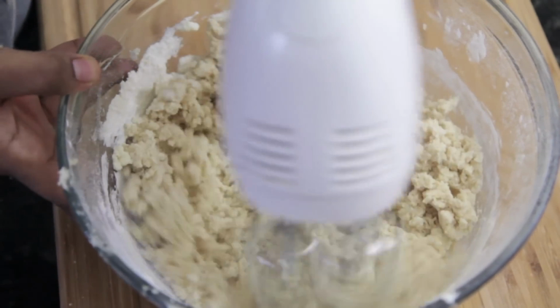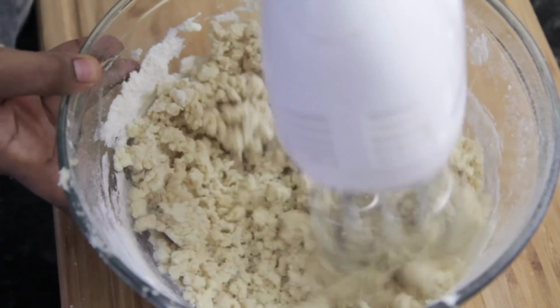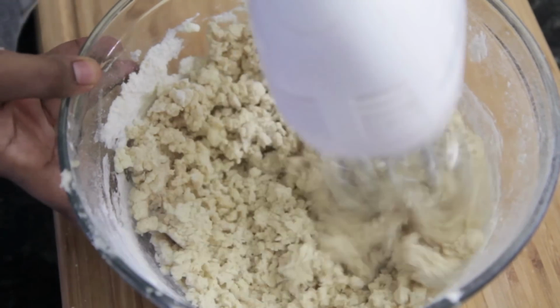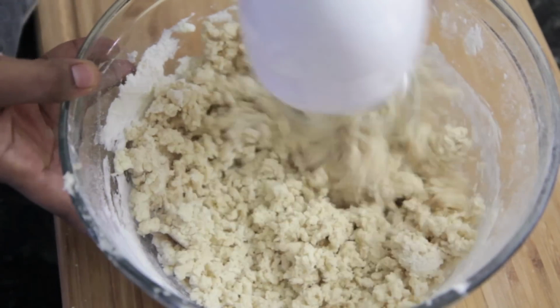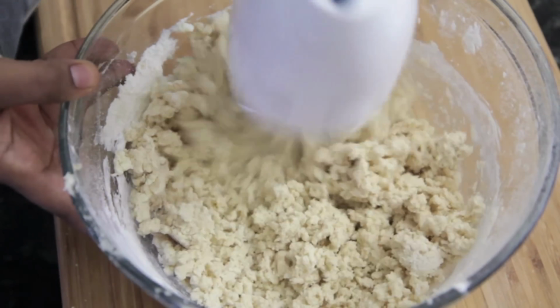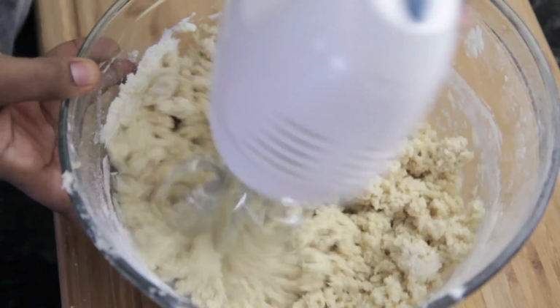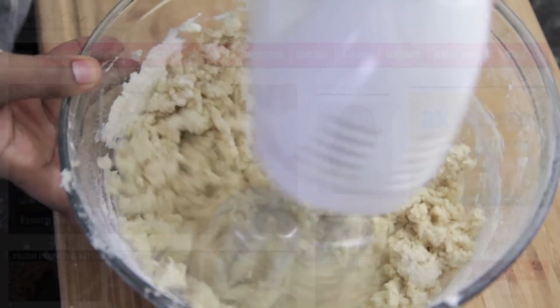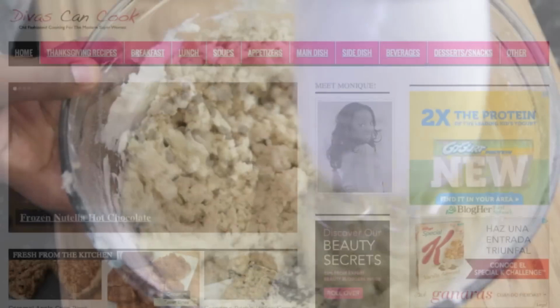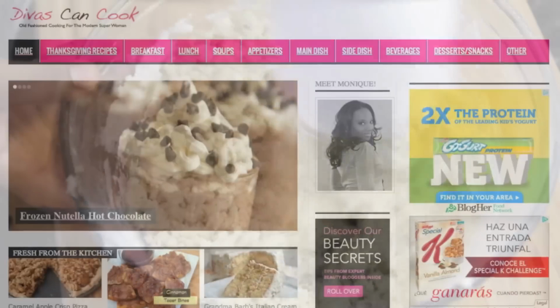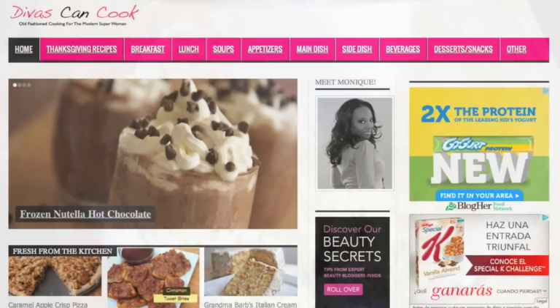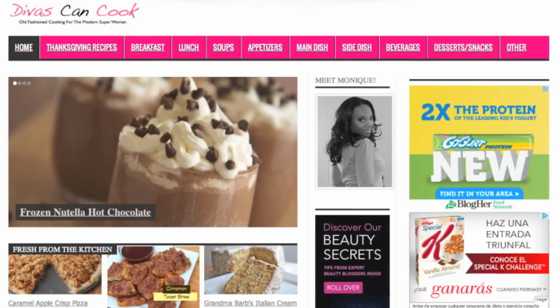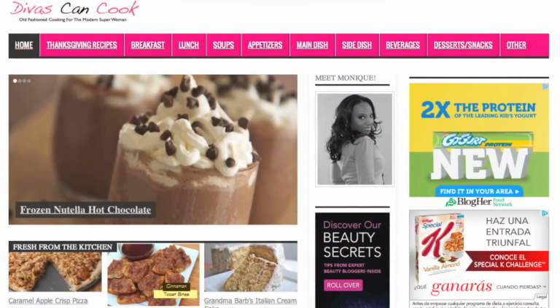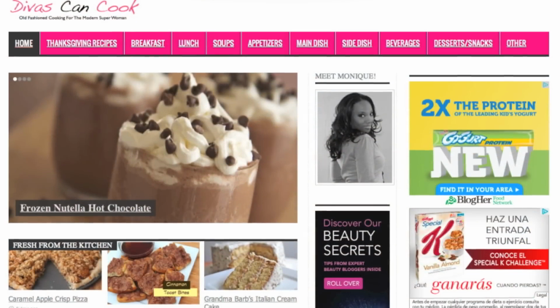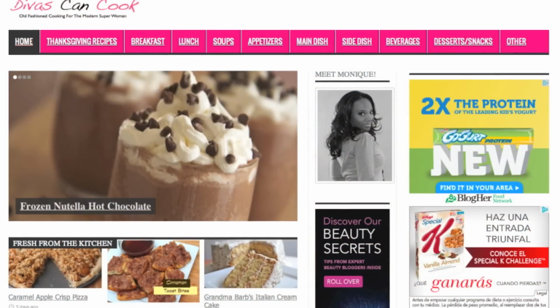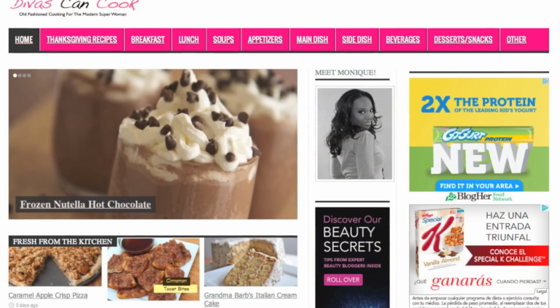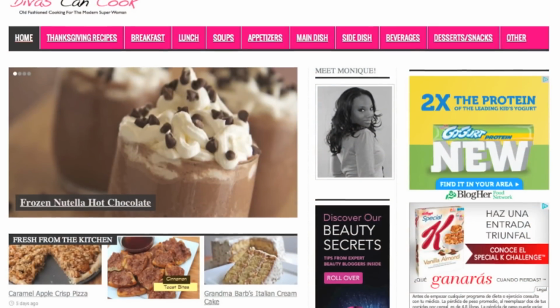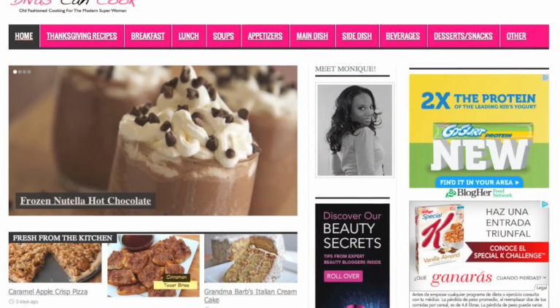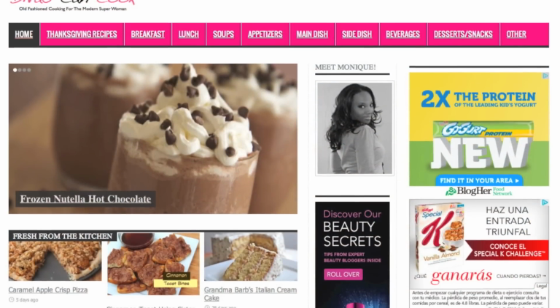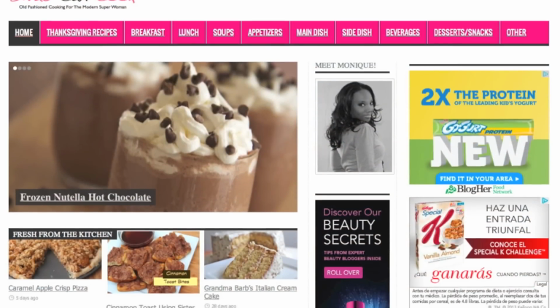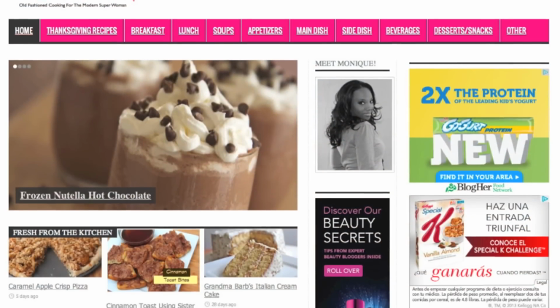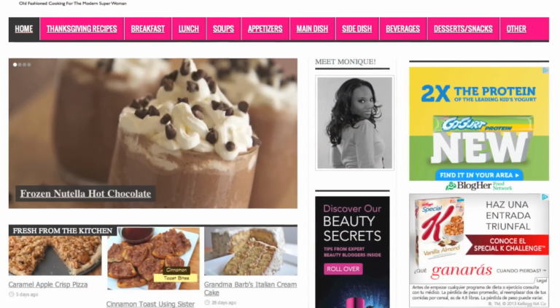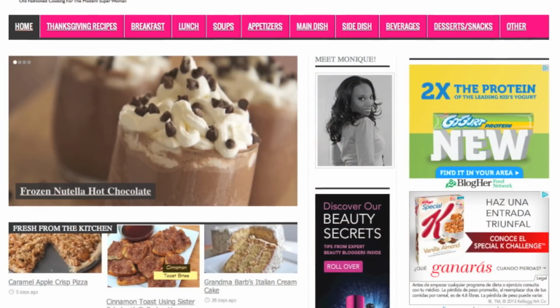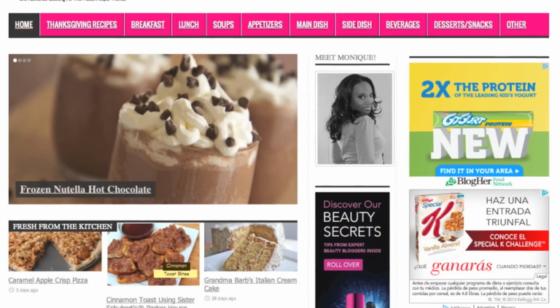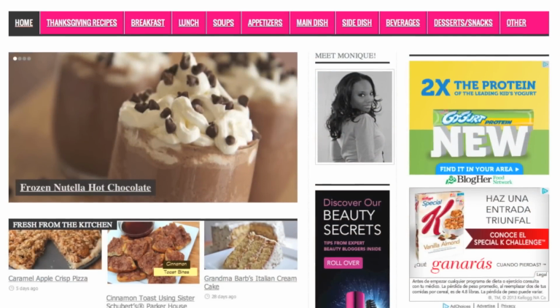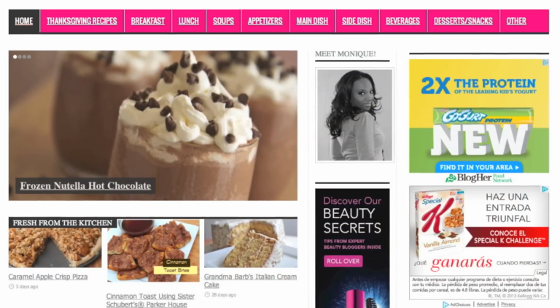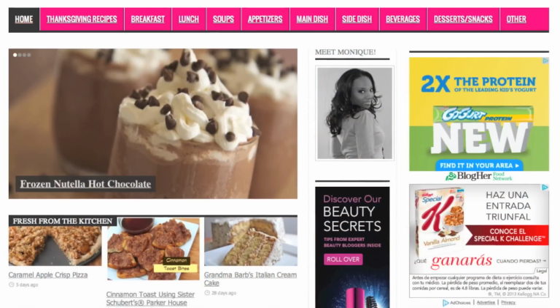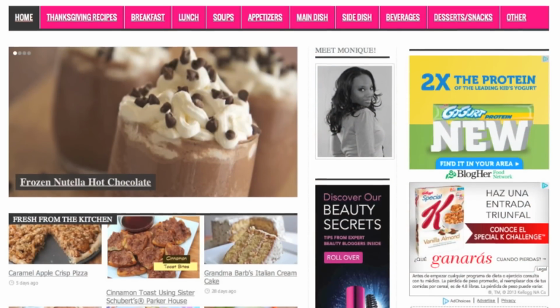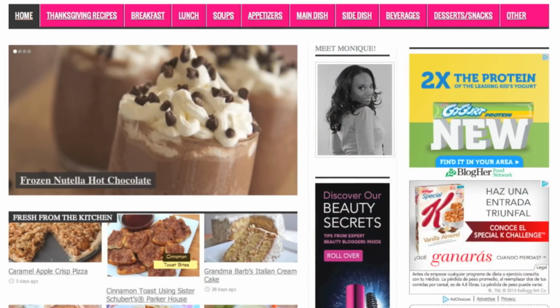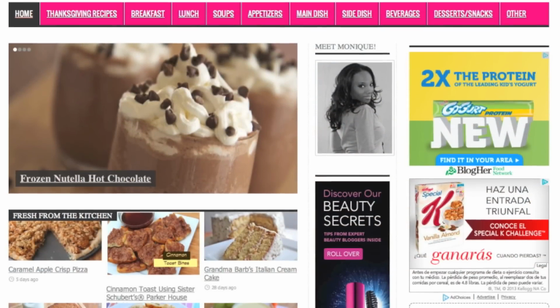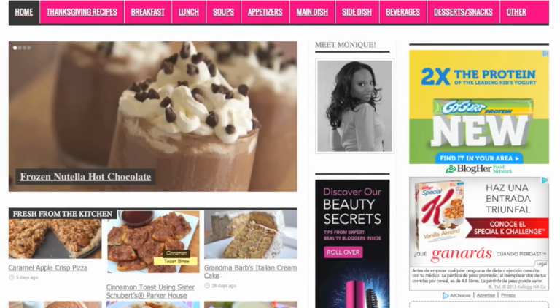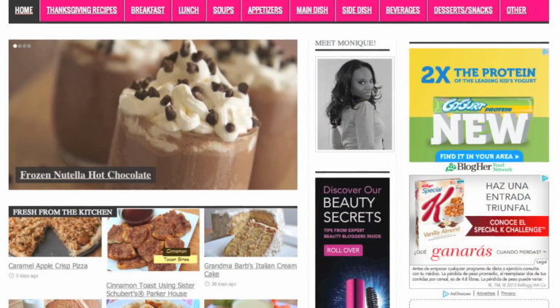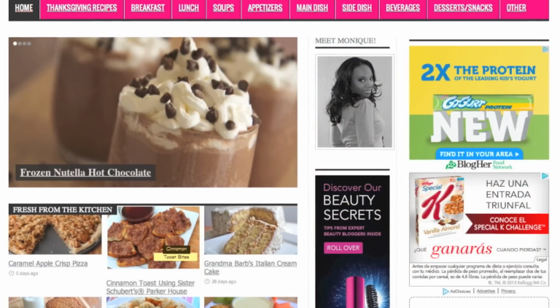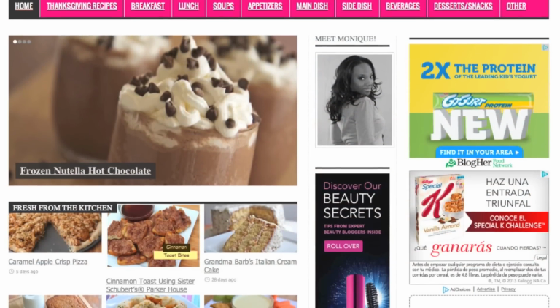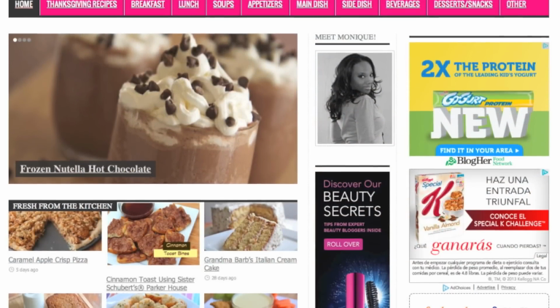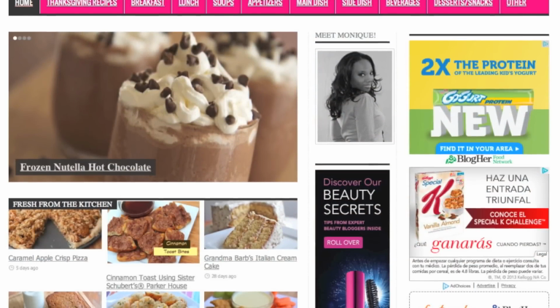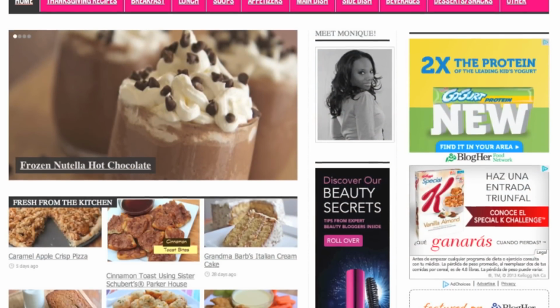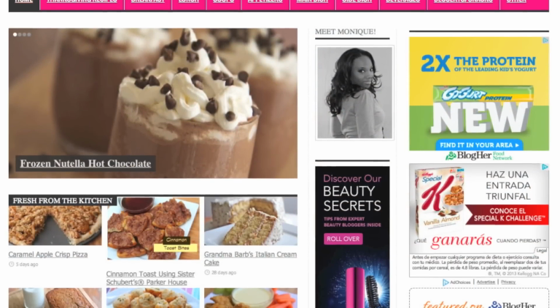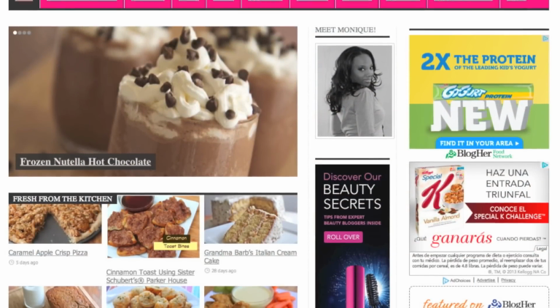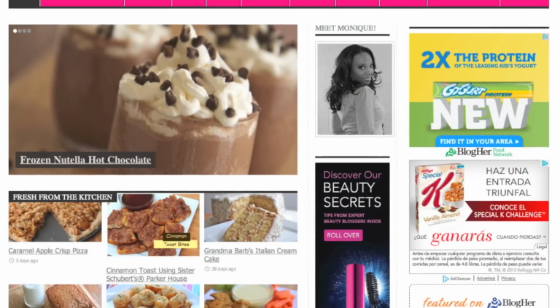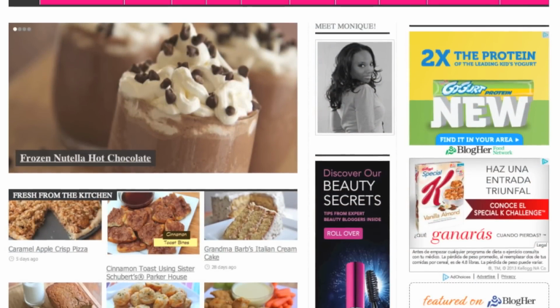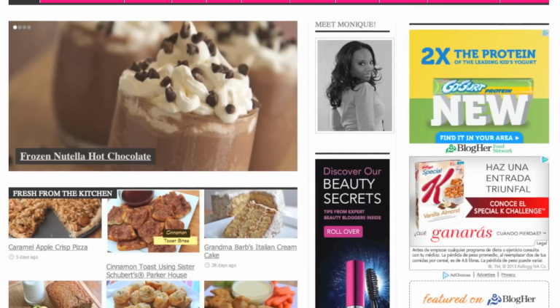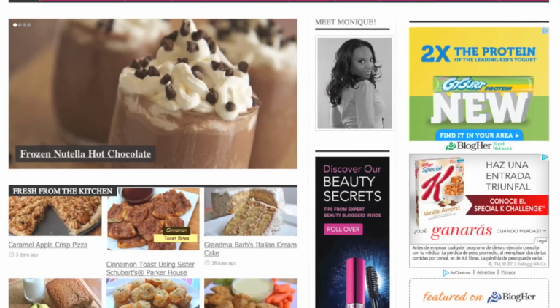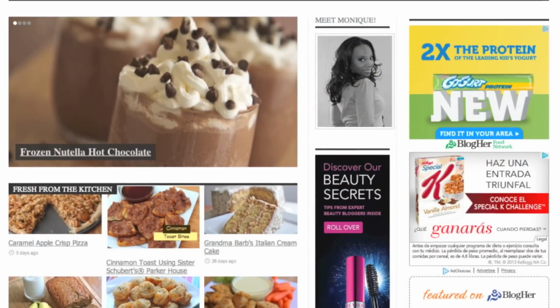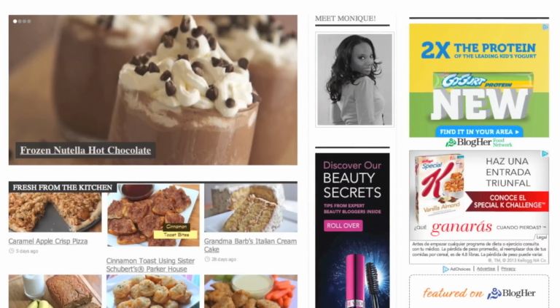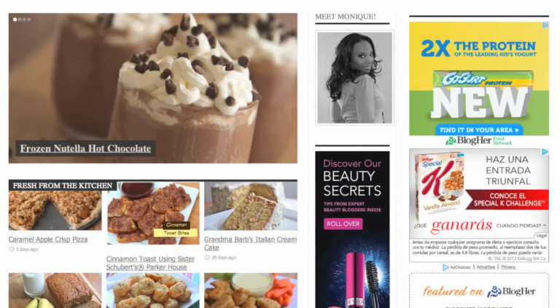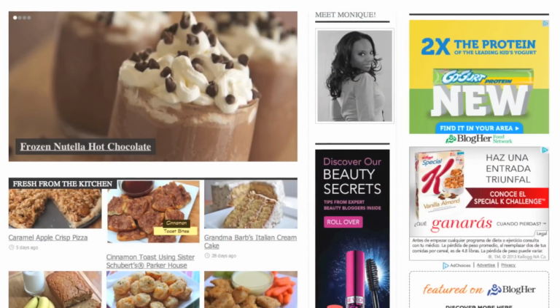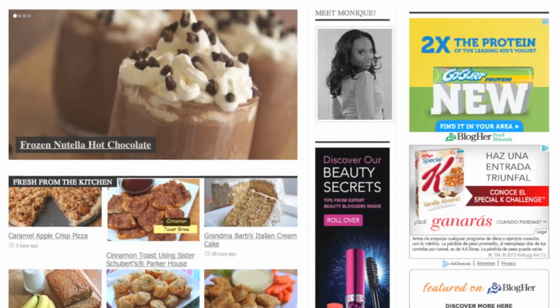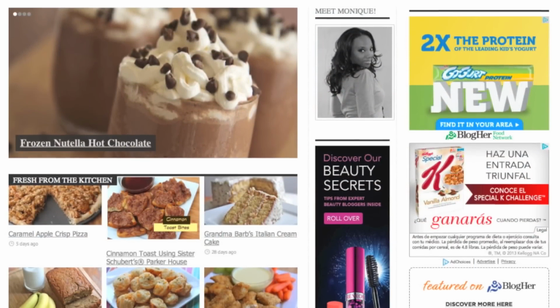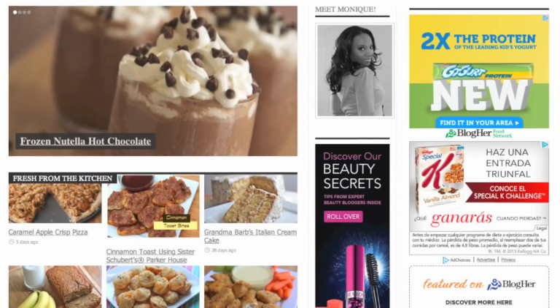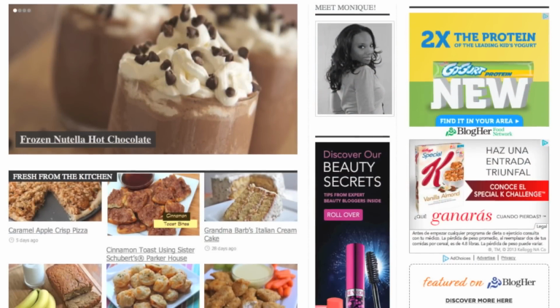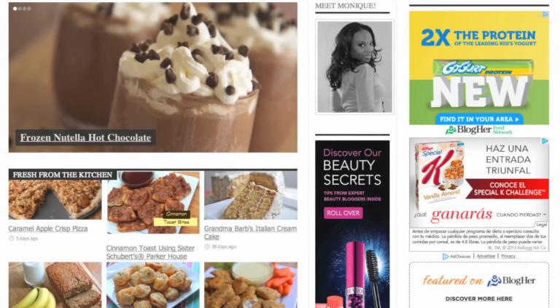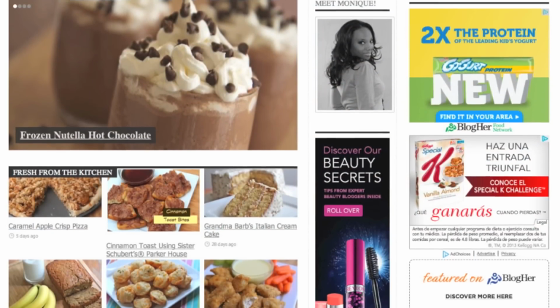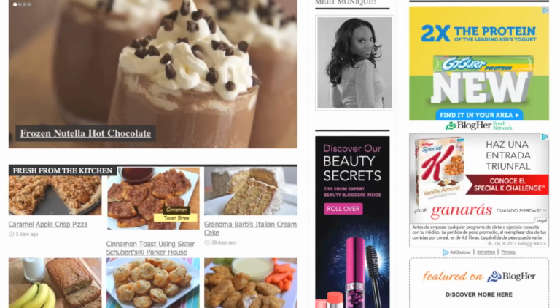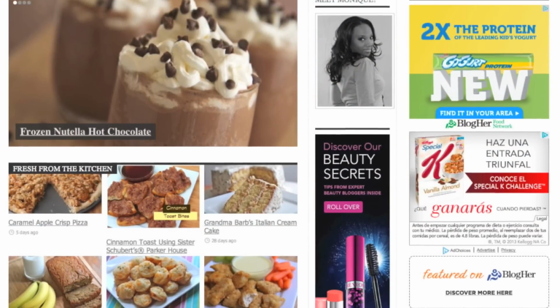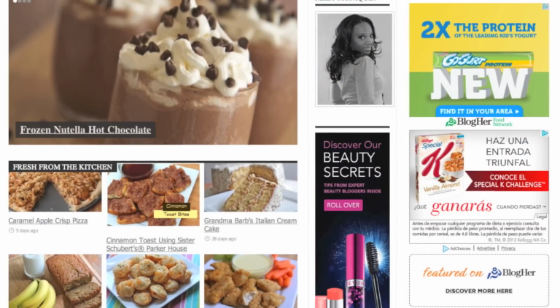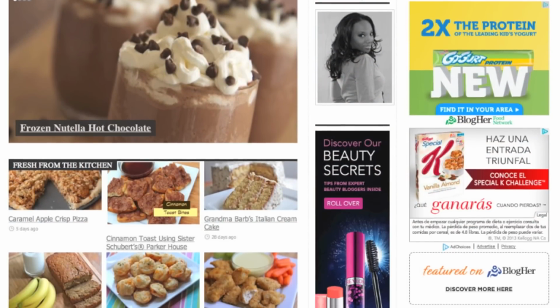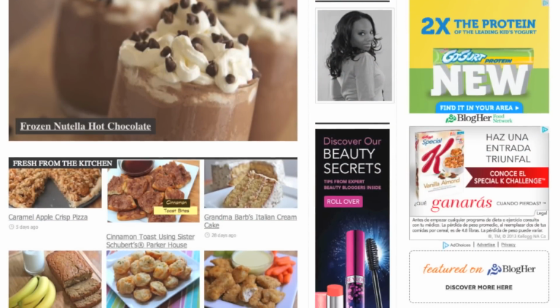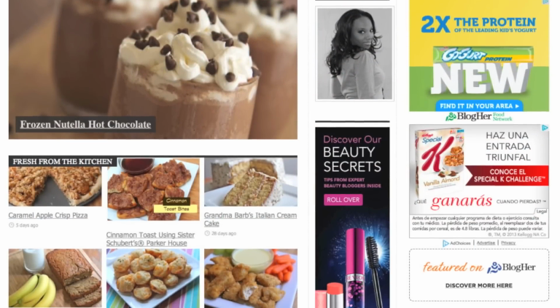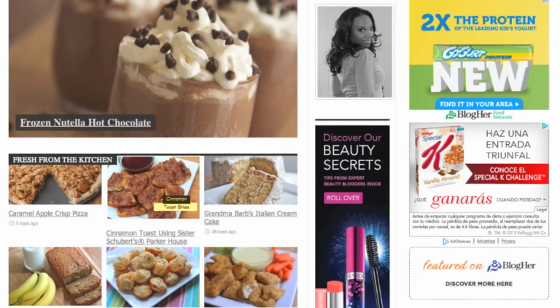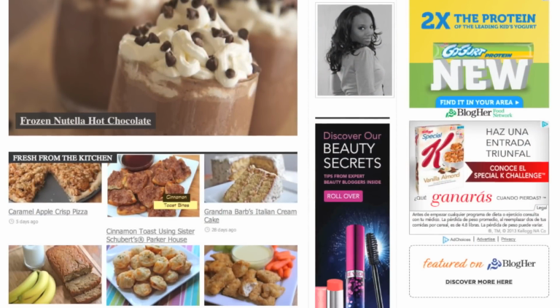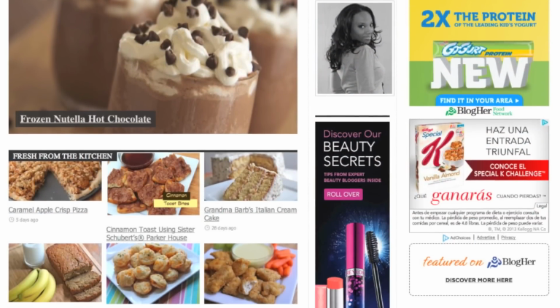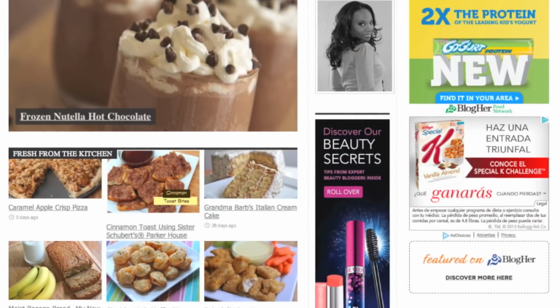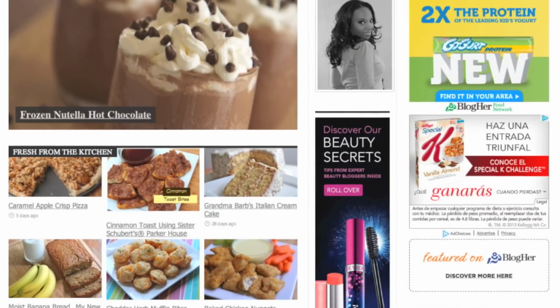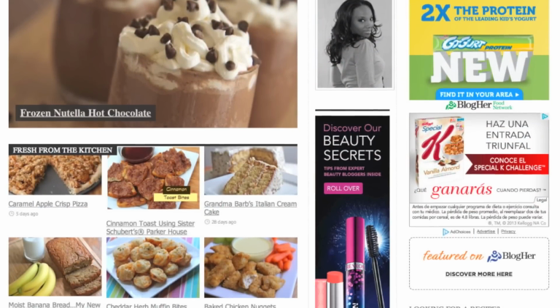Don't forget you guys, you can find this recipe on my blog, divascancook.com, with a ton of other recipes. So go on over there and check it out.